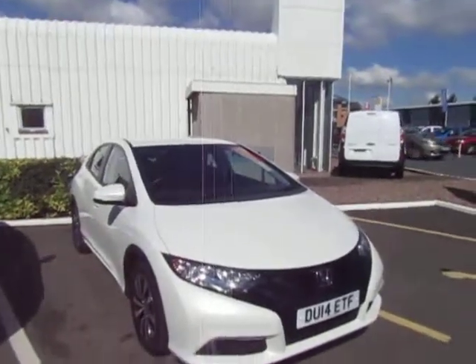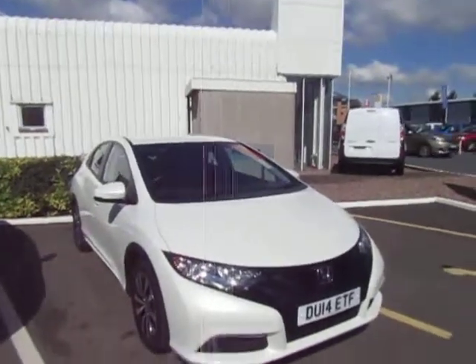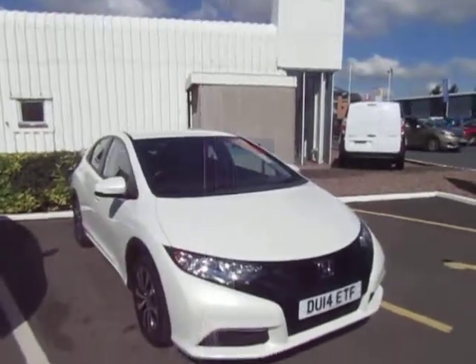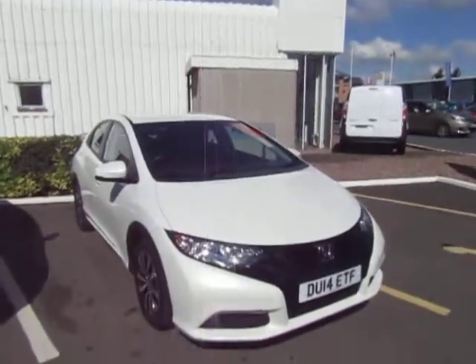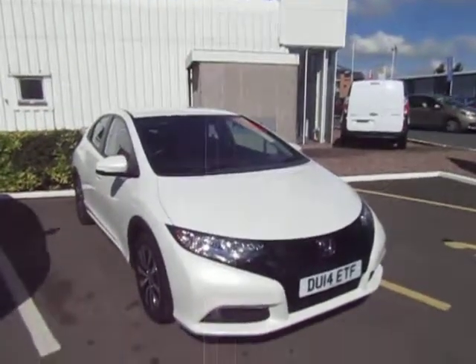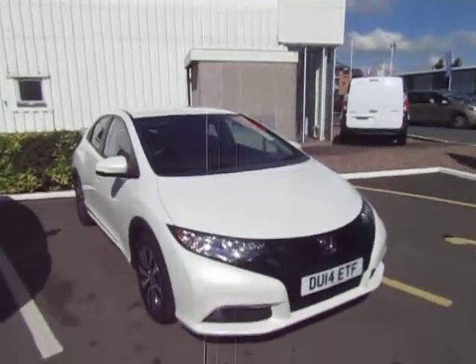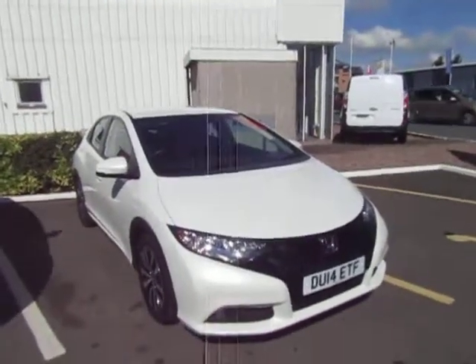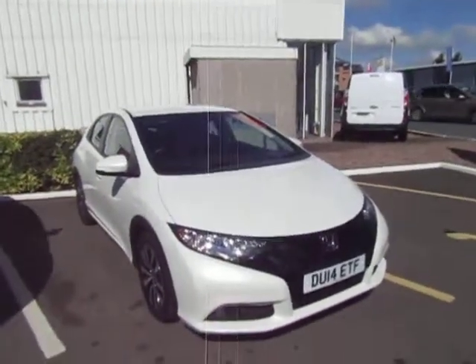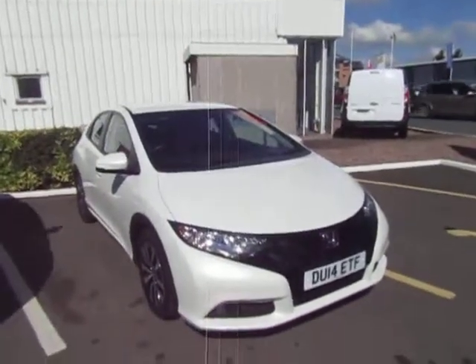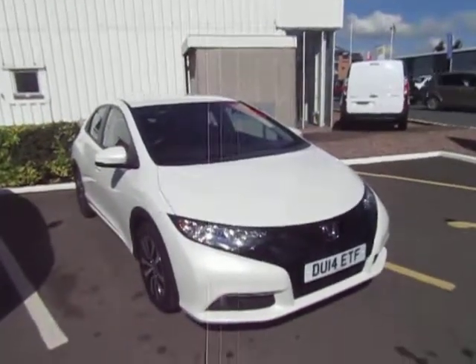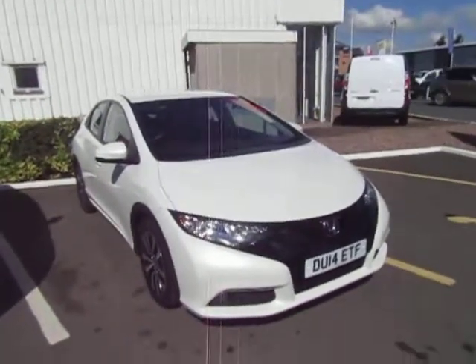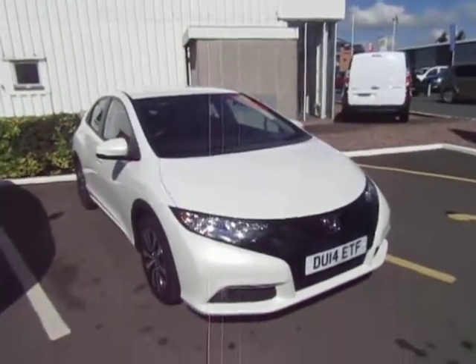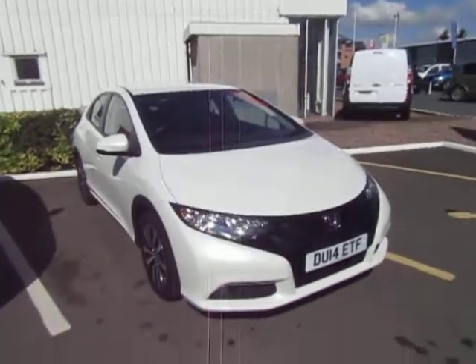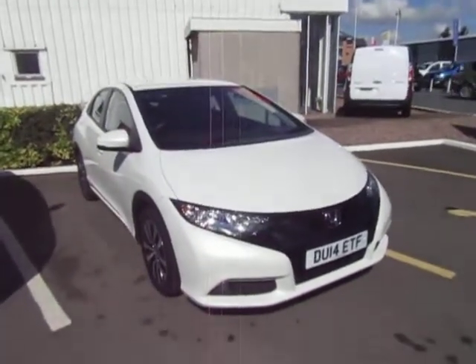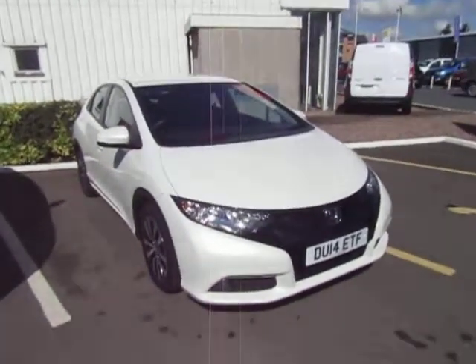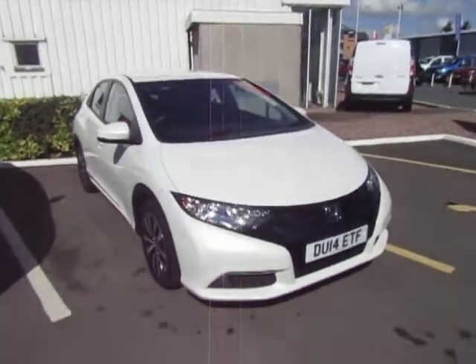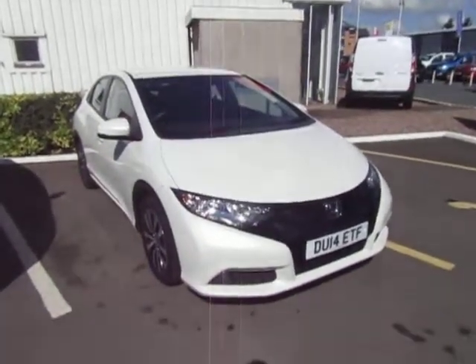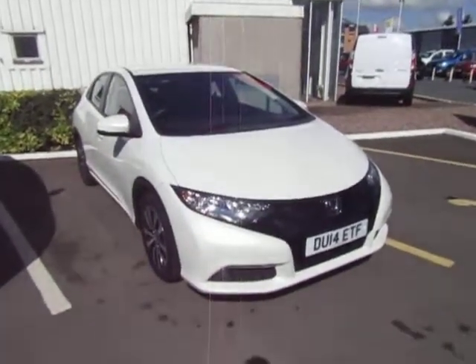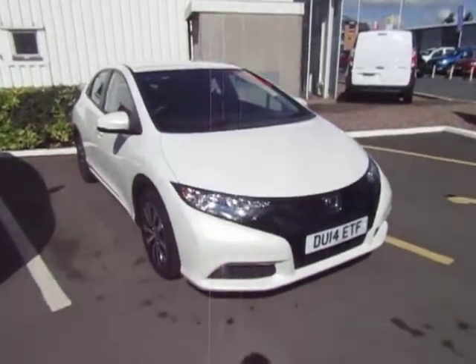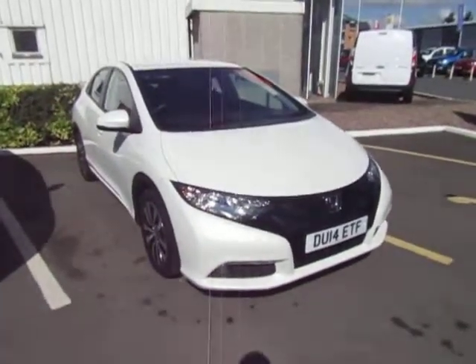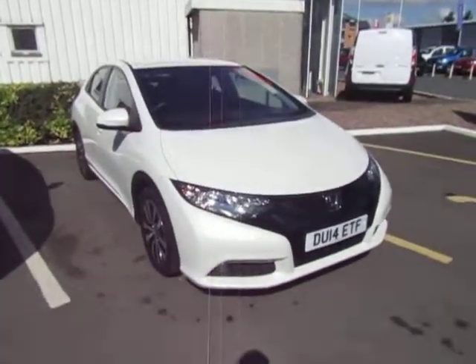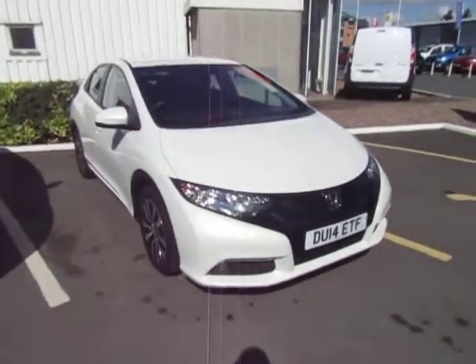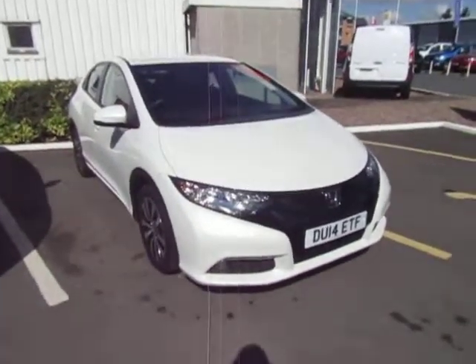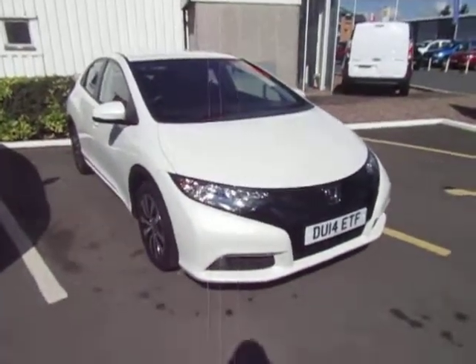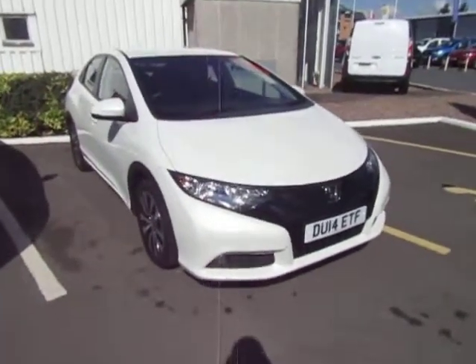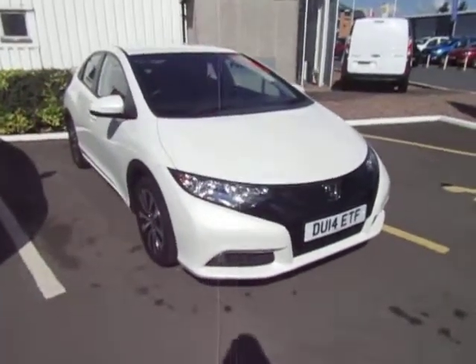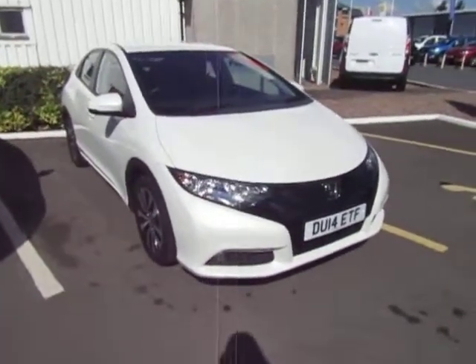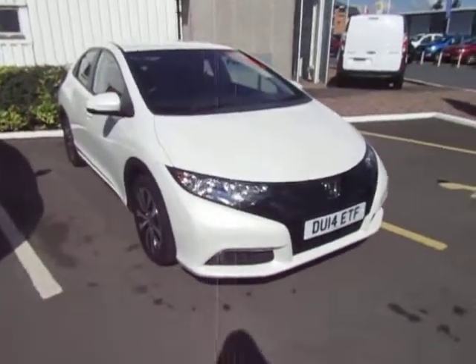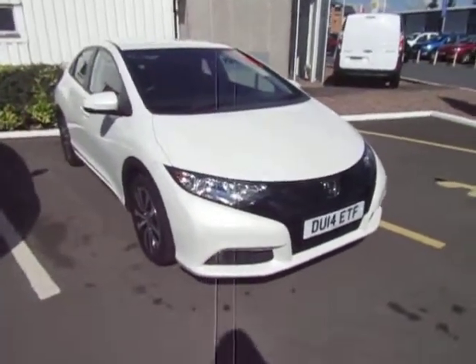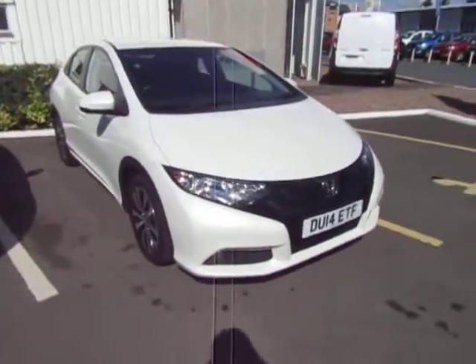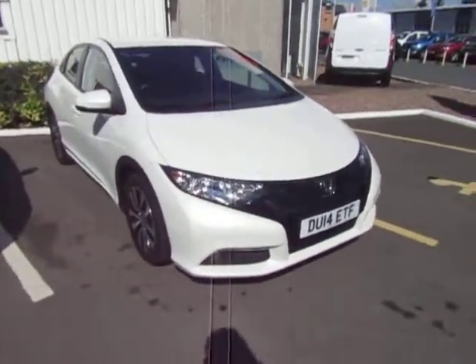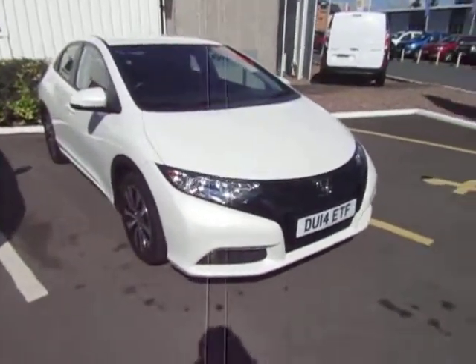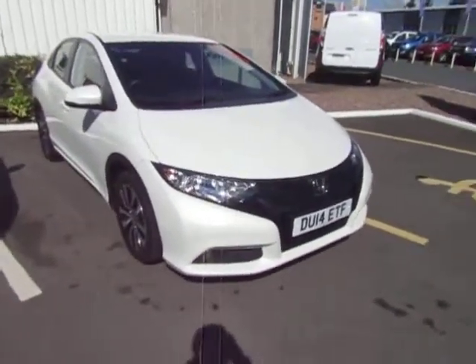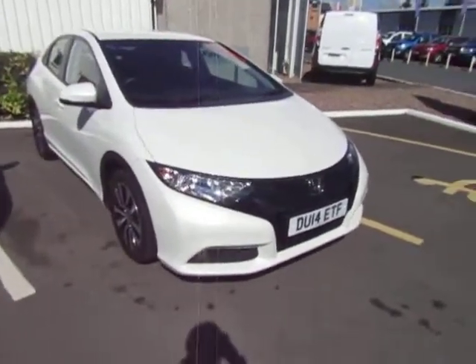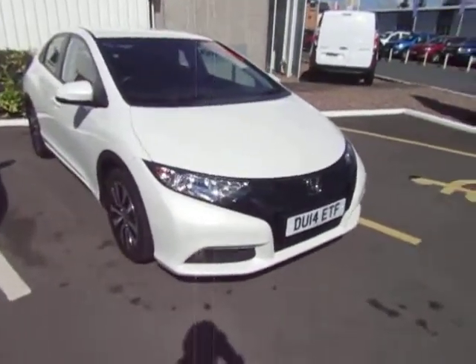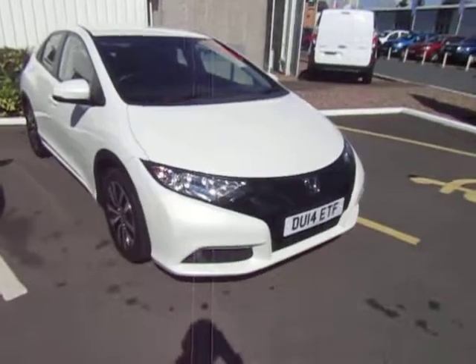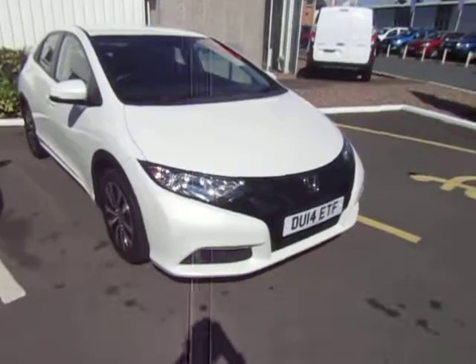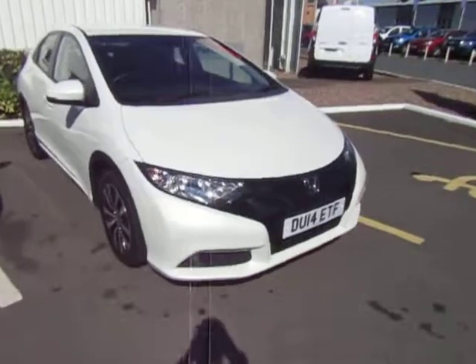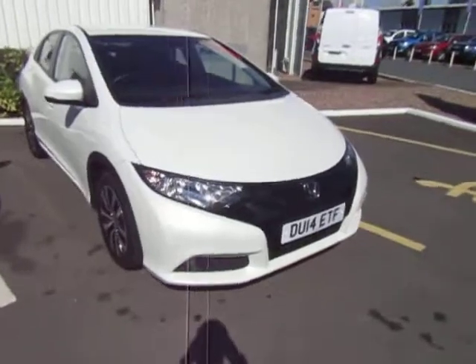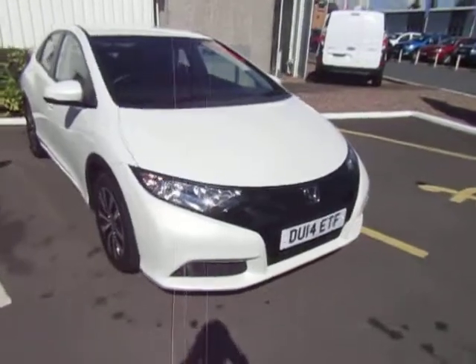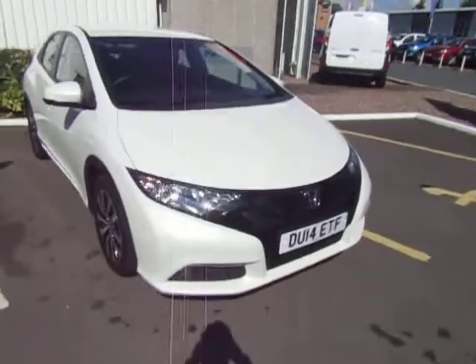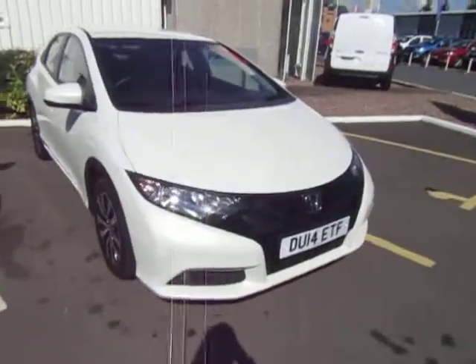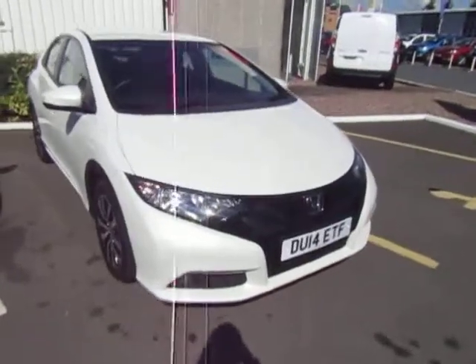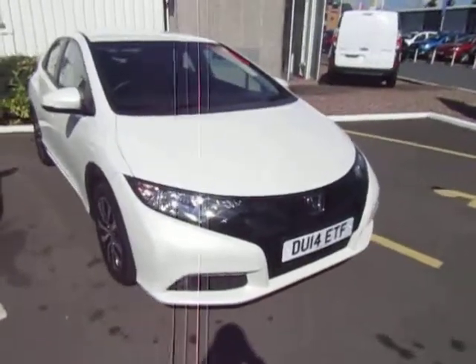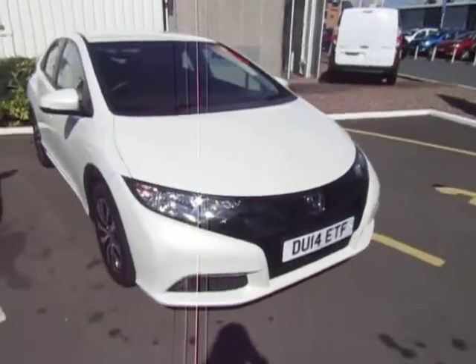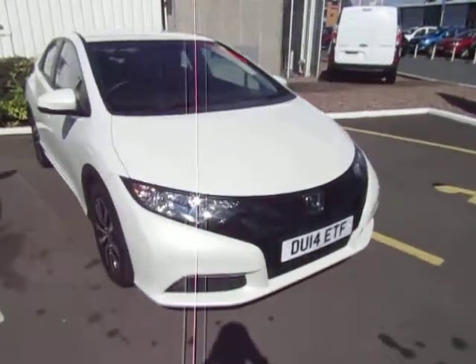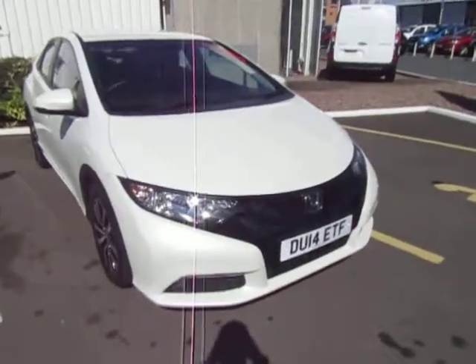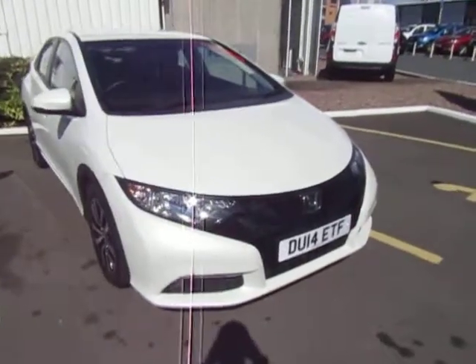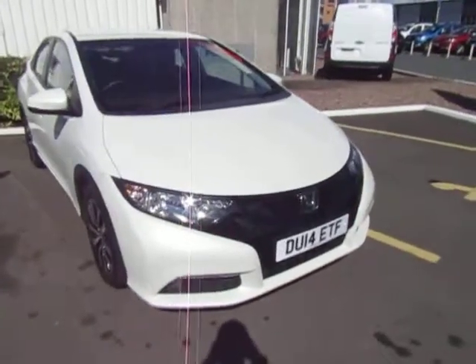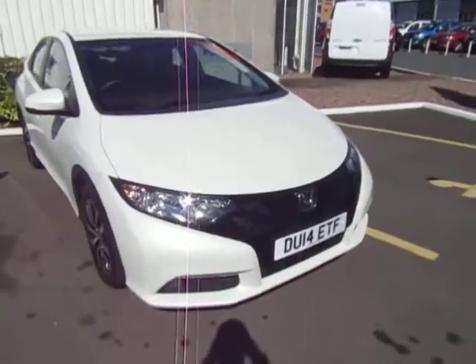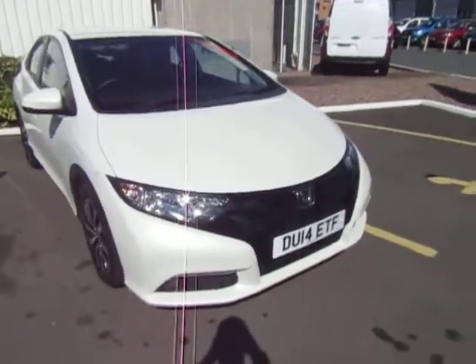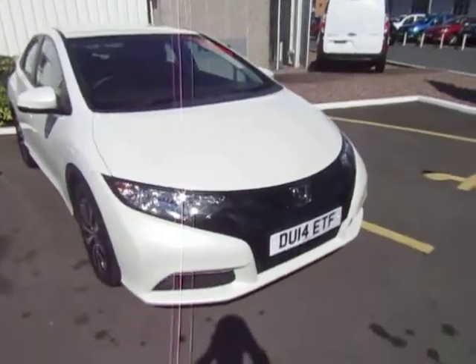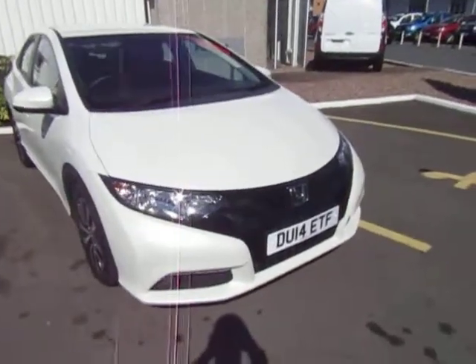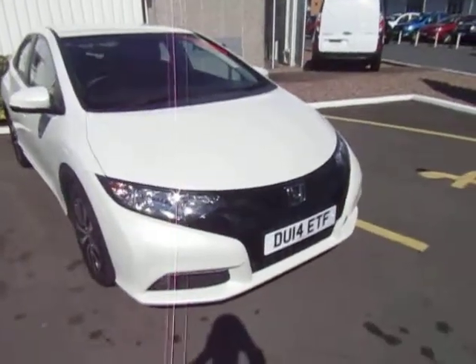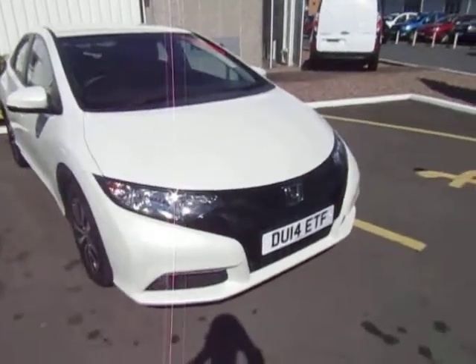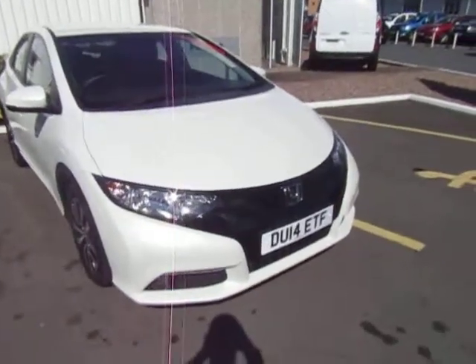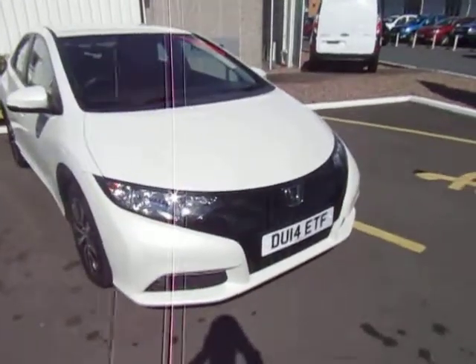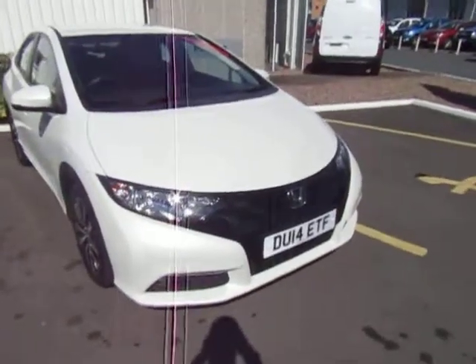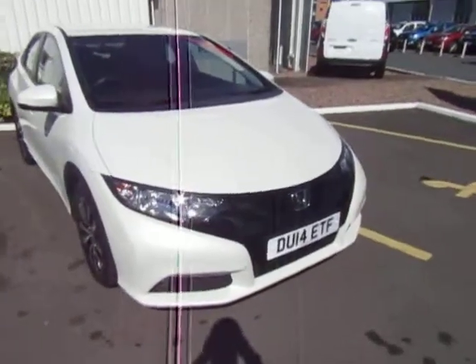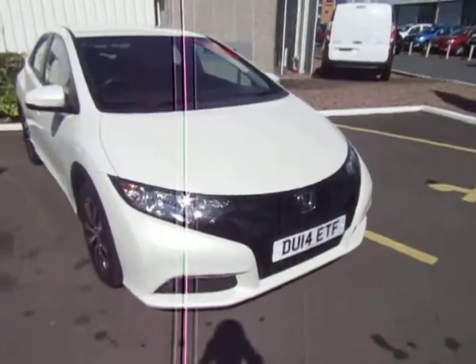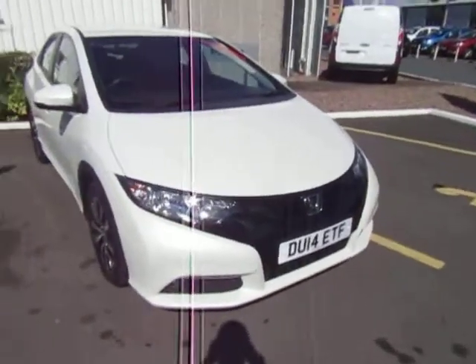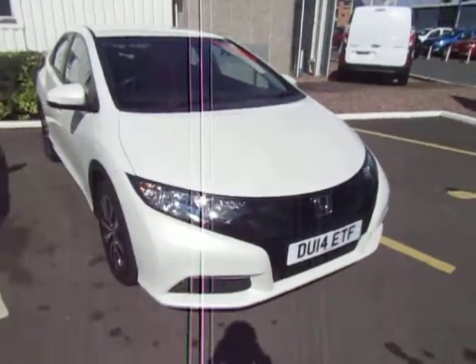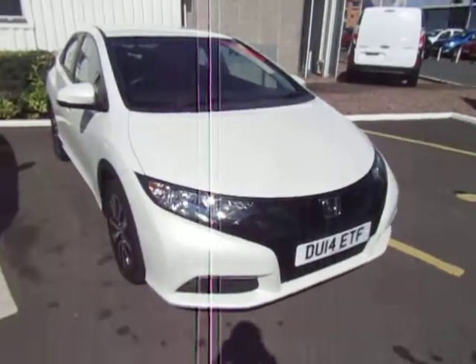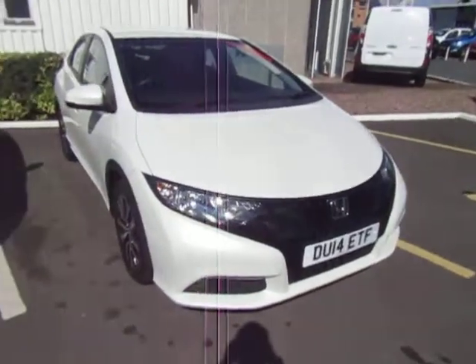Hello, welcome to JTQ's Honda Telford. Today we're looking at this beautiful Civic 1.6 SE Plus in white orchid pearl.